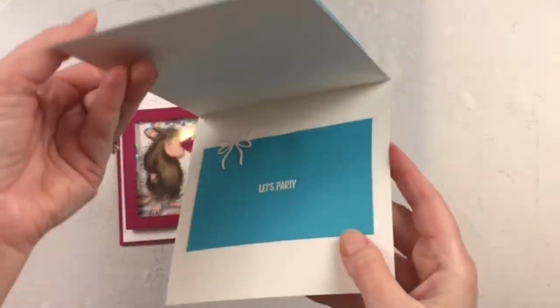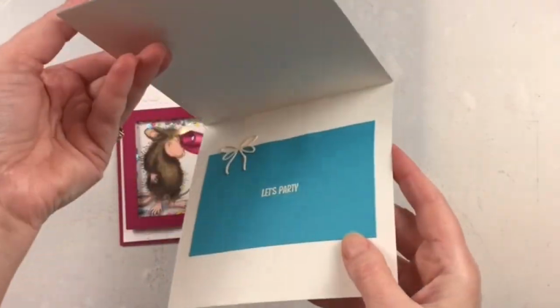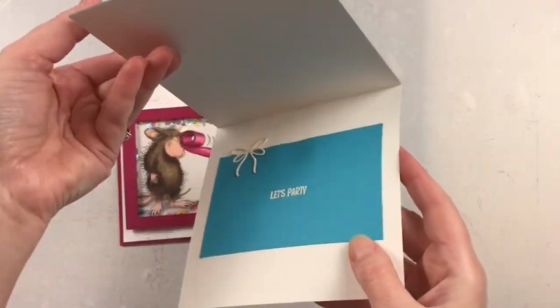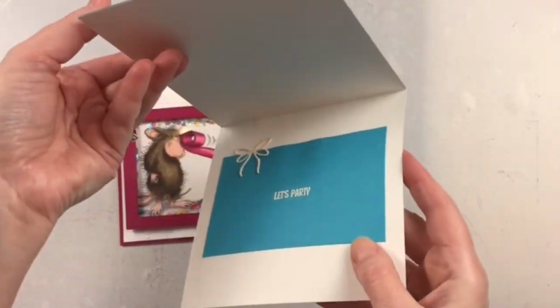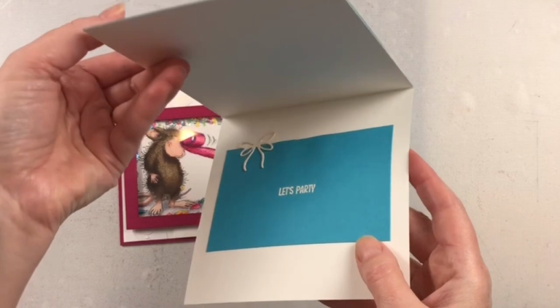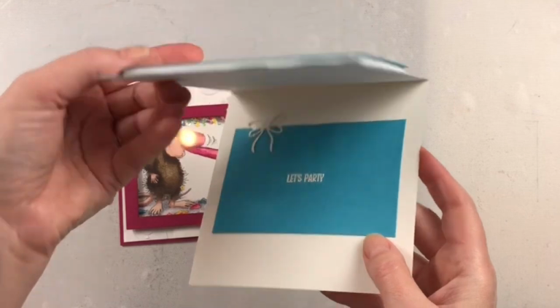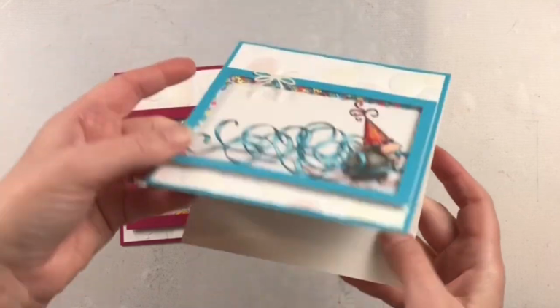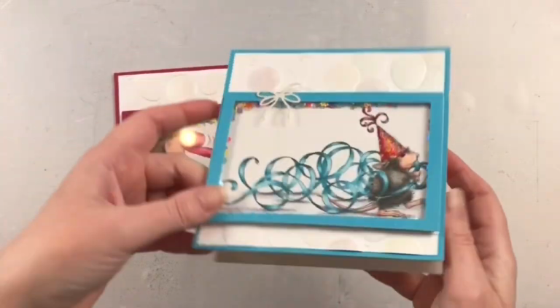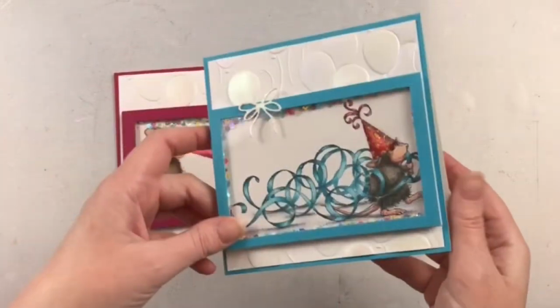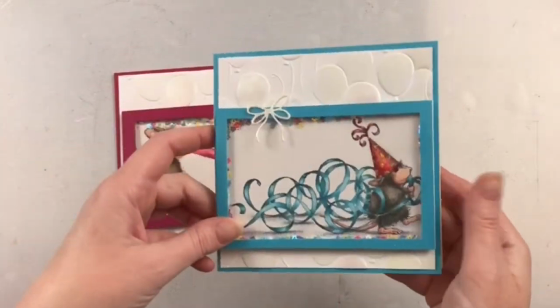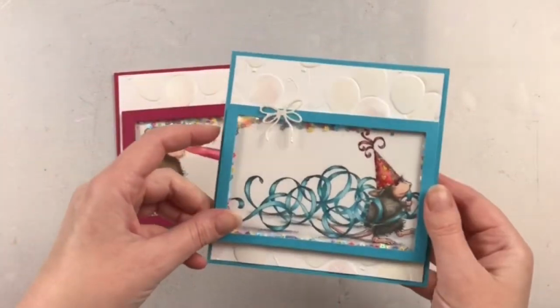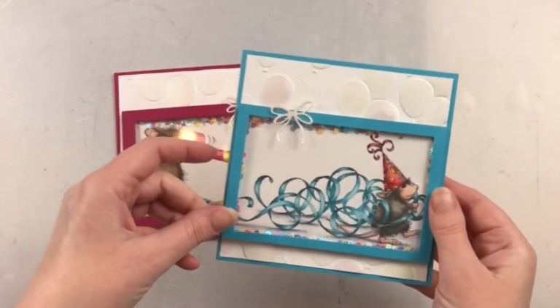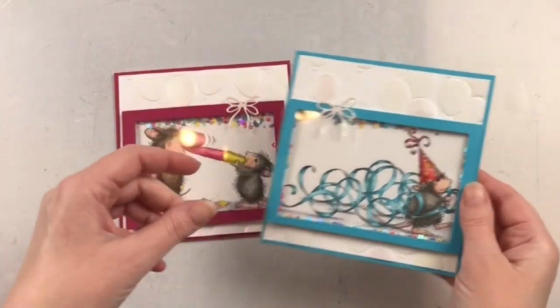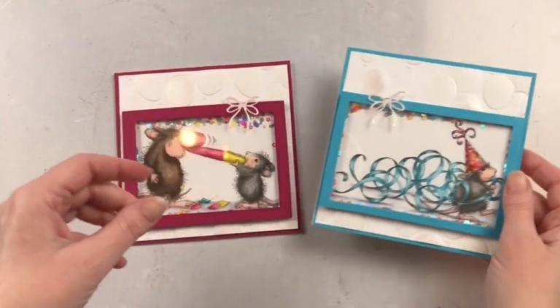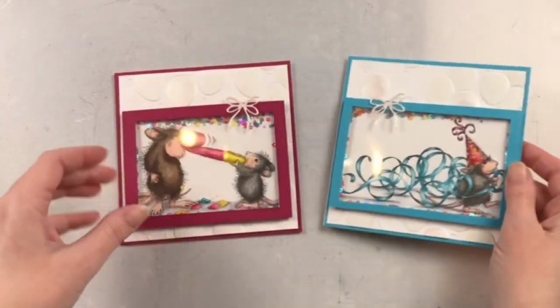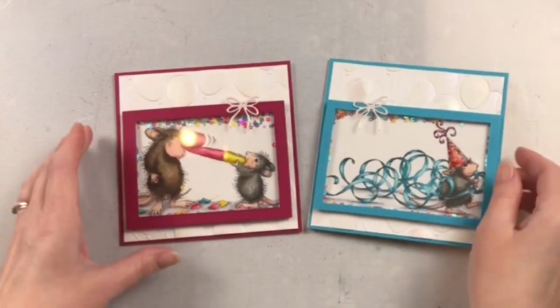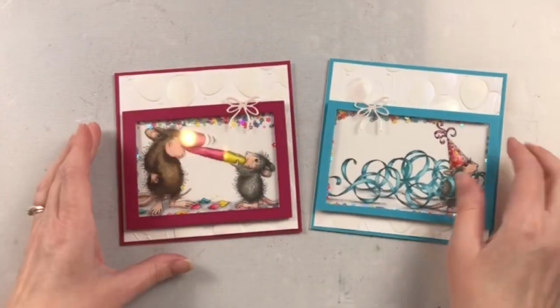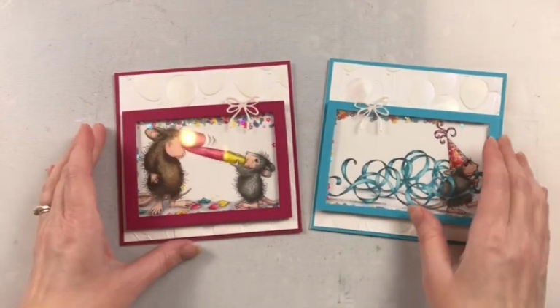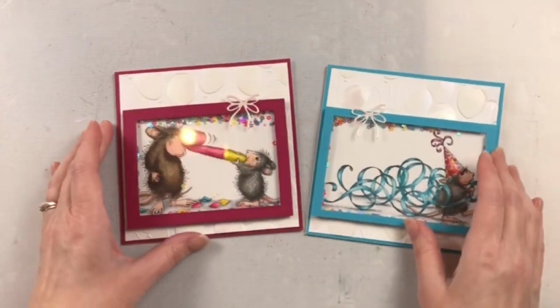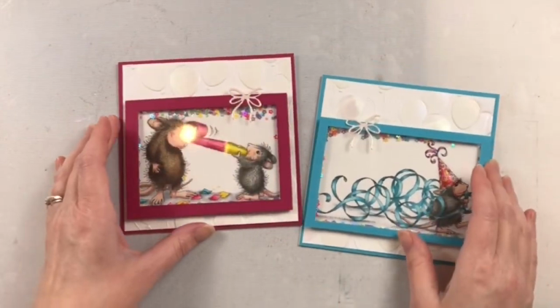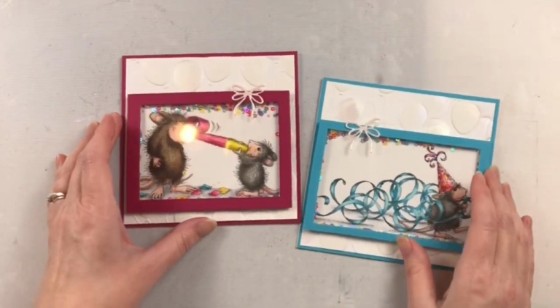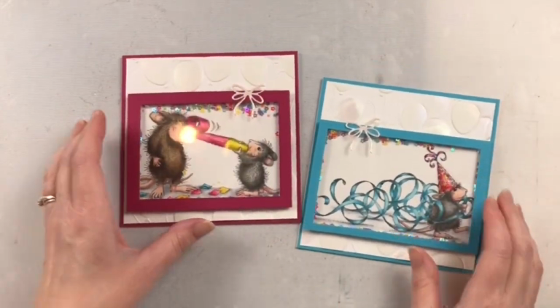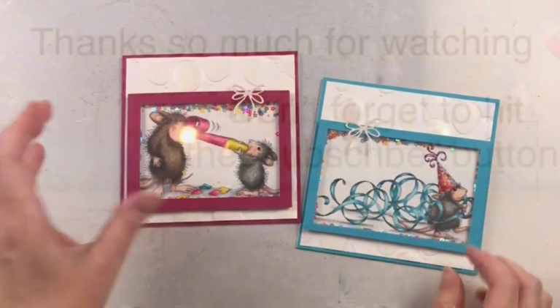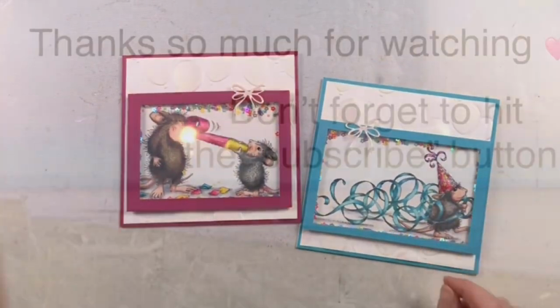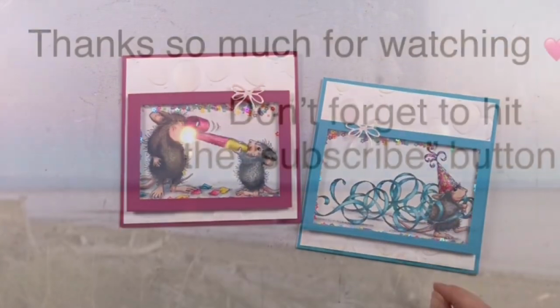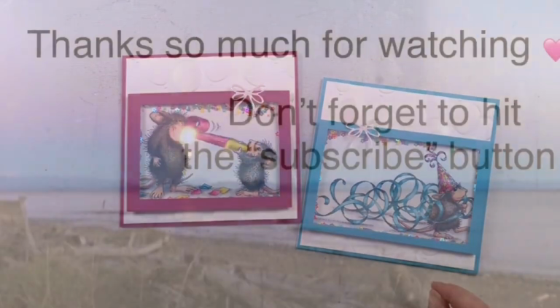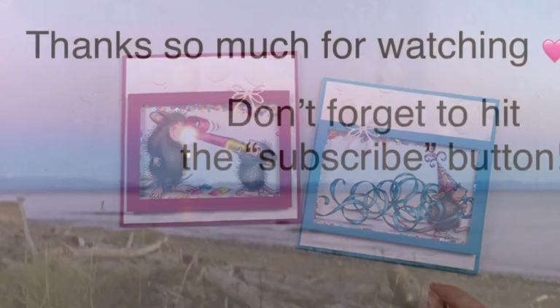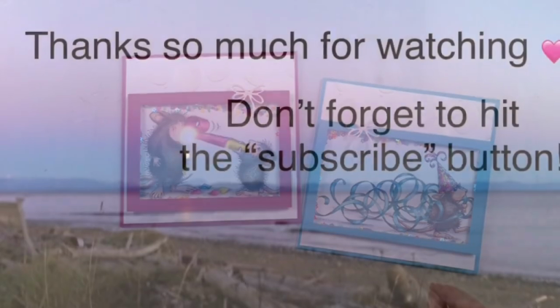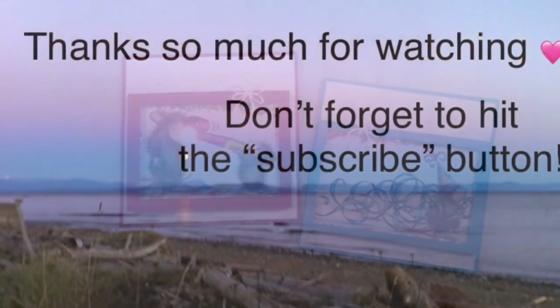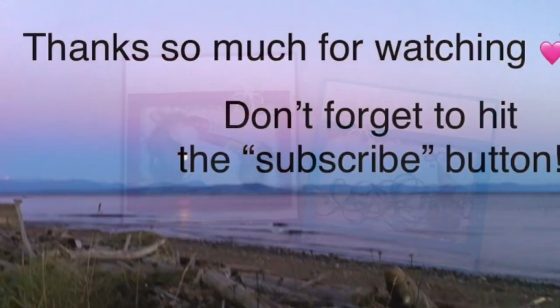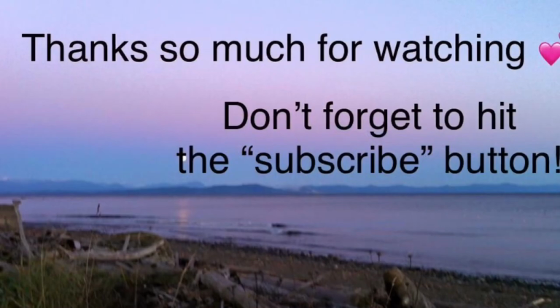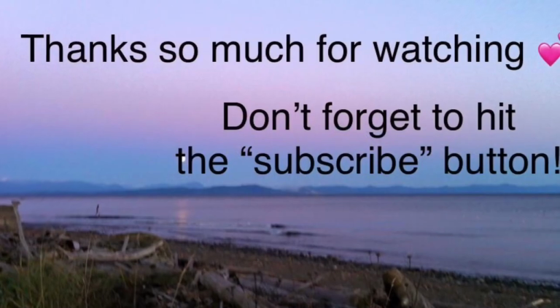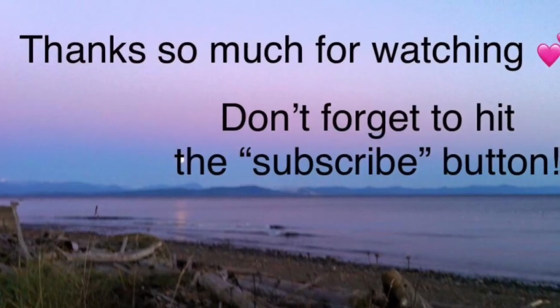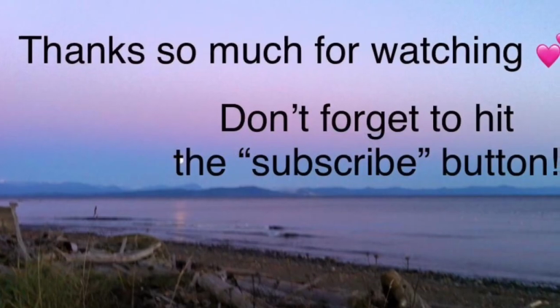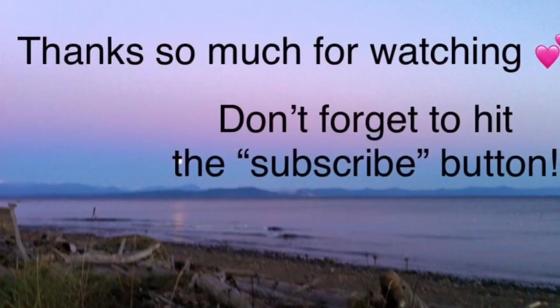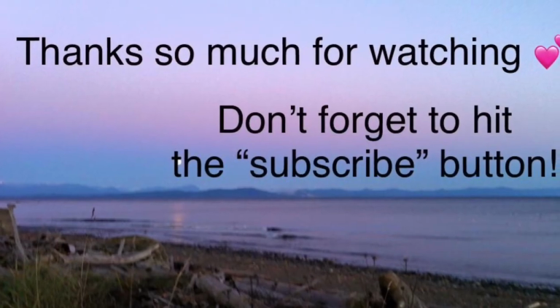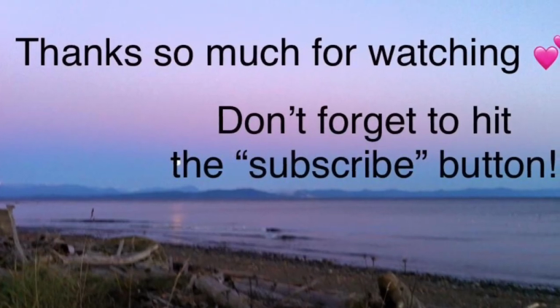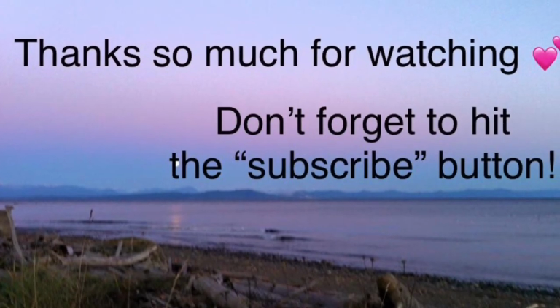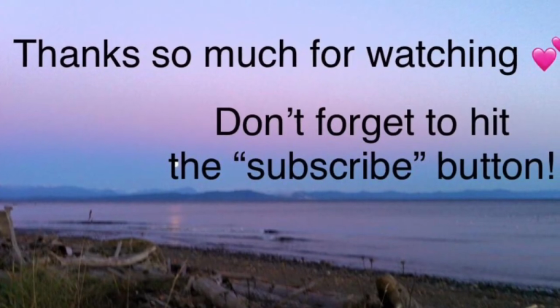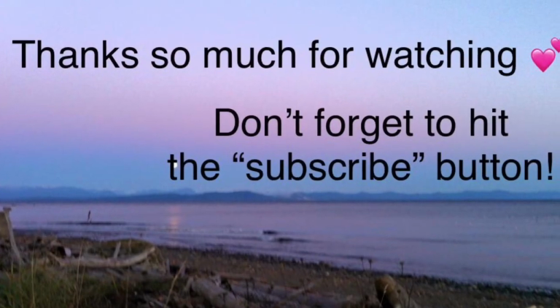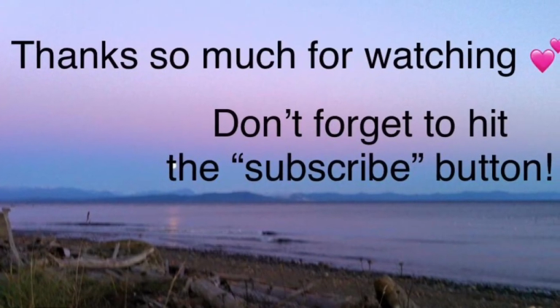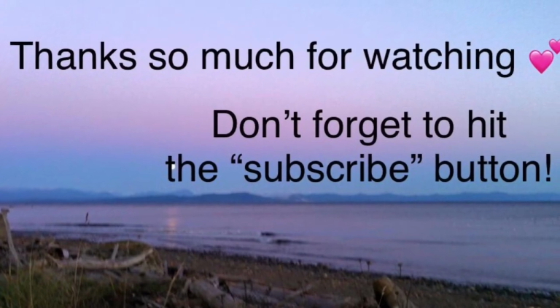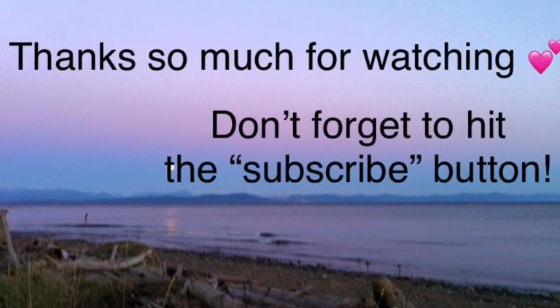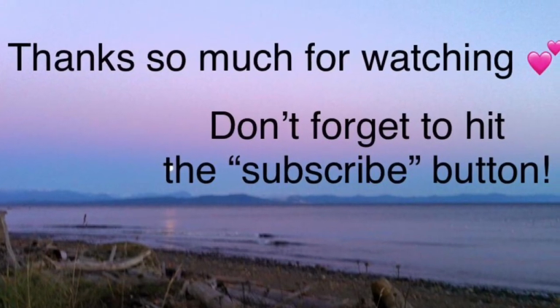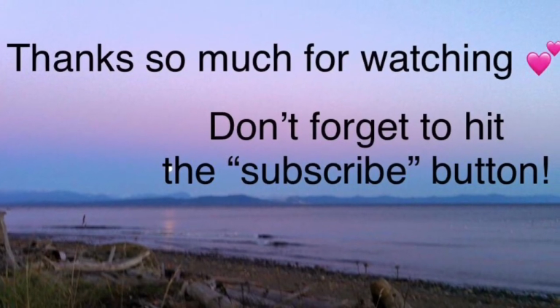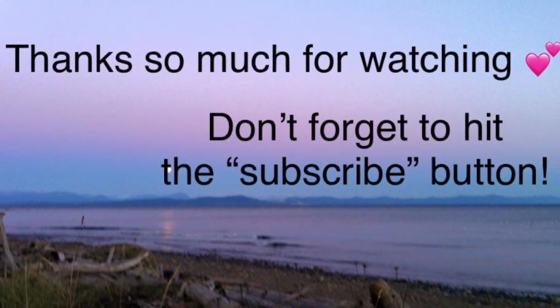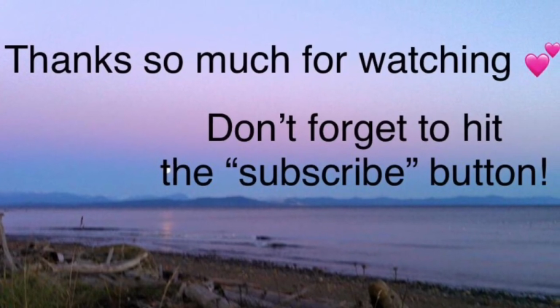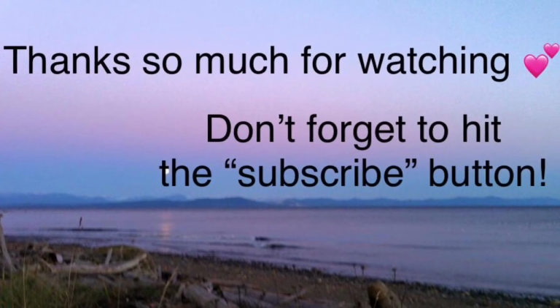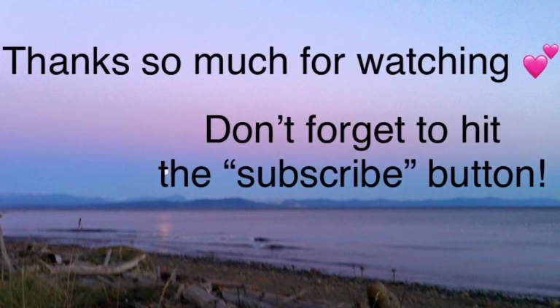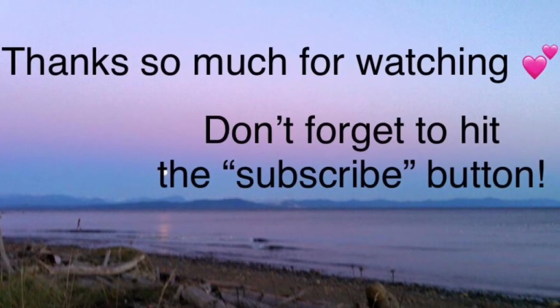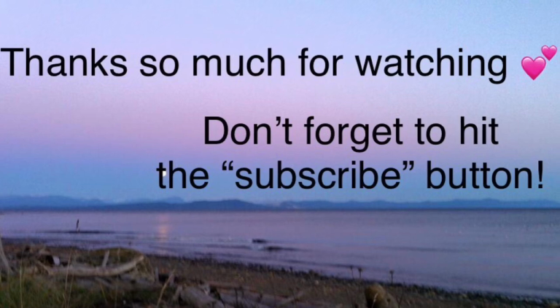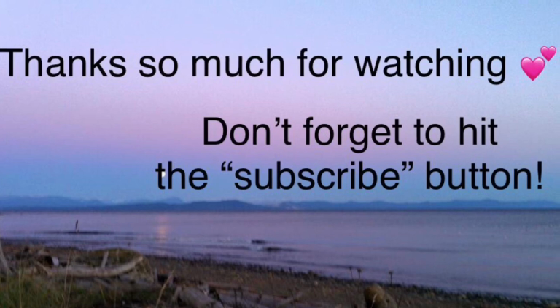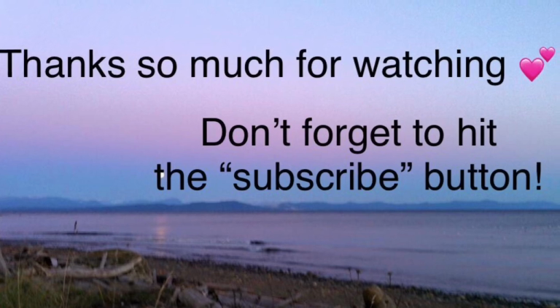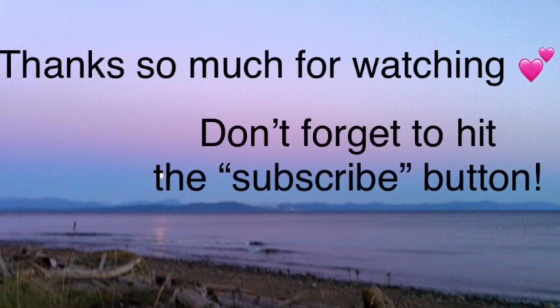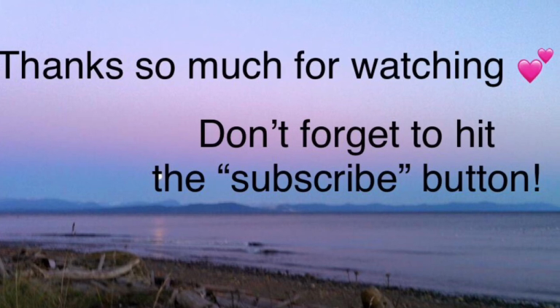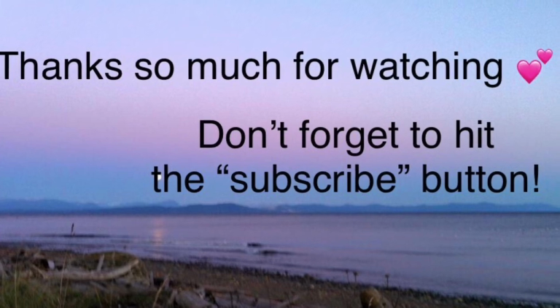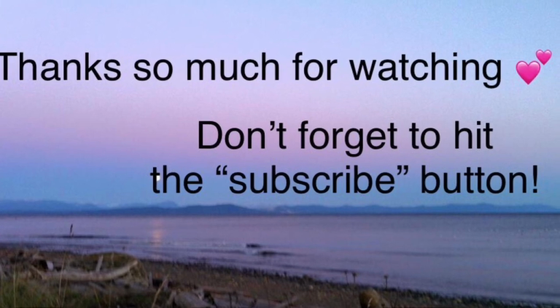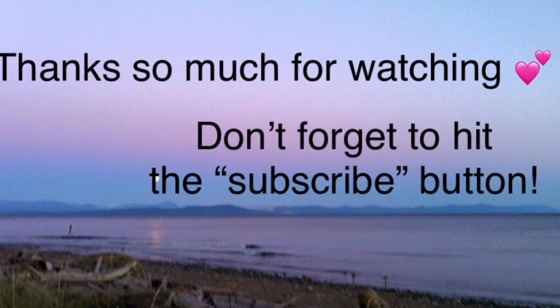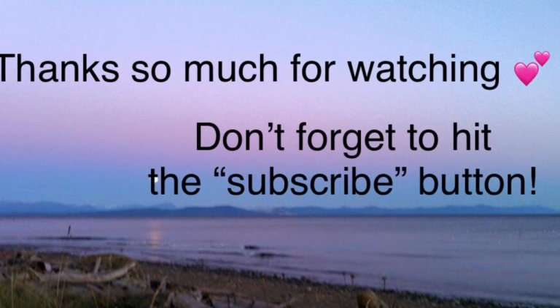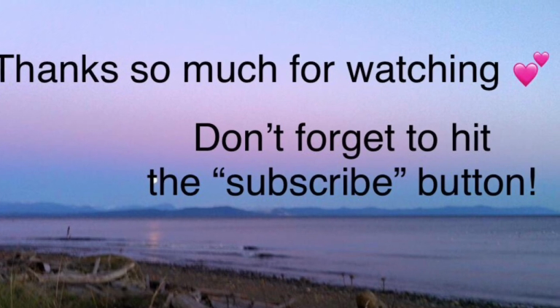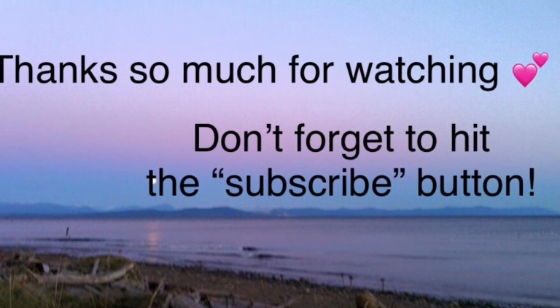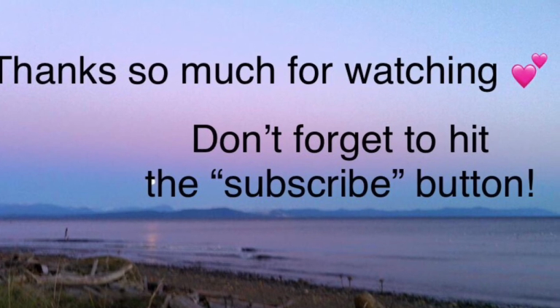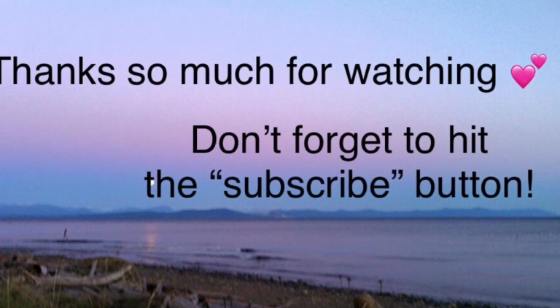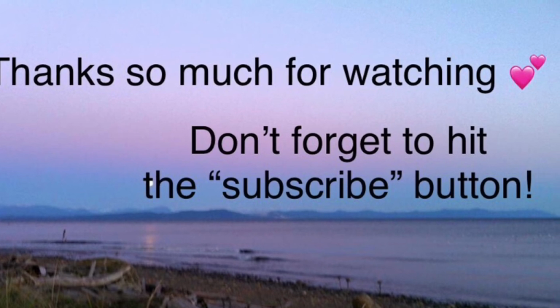So these are the finished cards. I hope you enjoyed following along for the journey. Thank you so much for joining me — I really appreciate you being here.